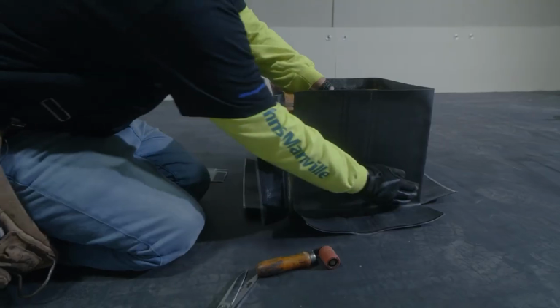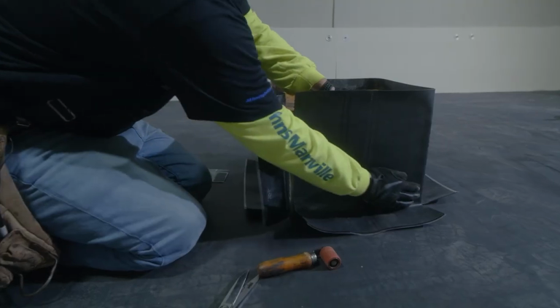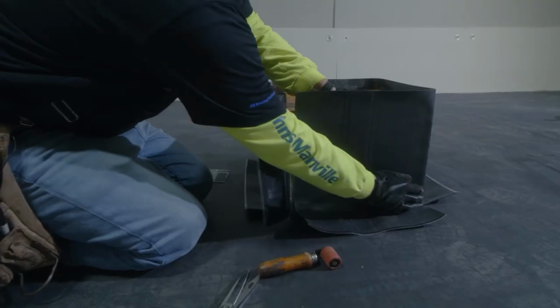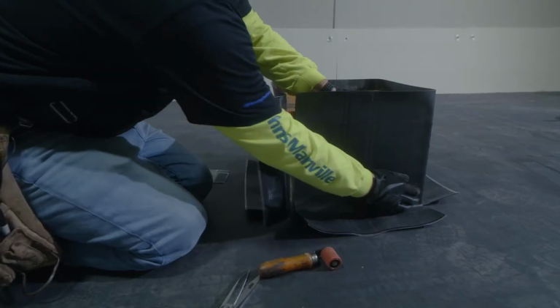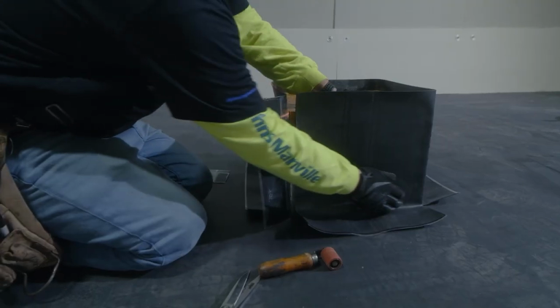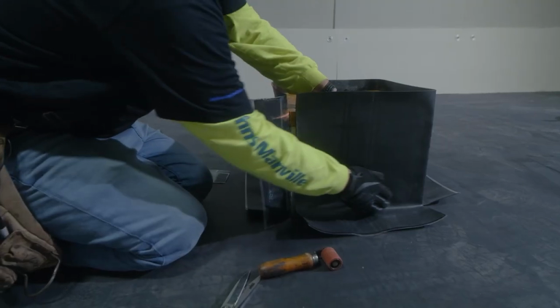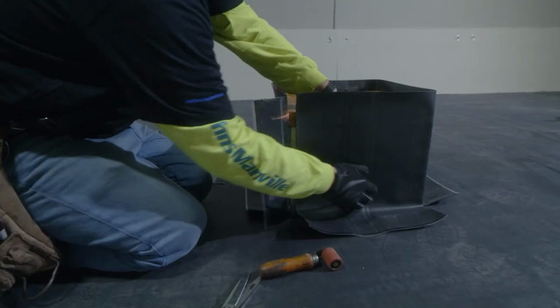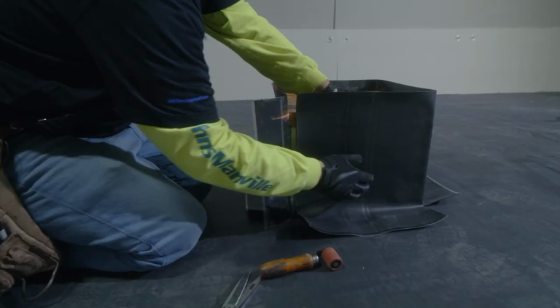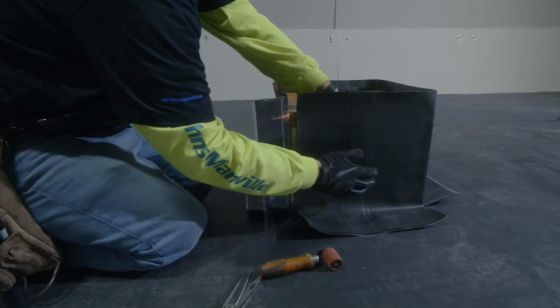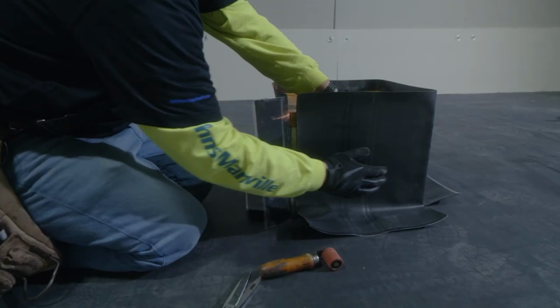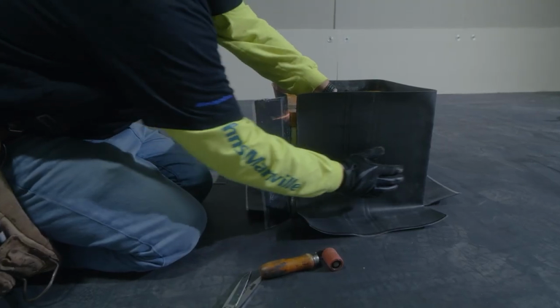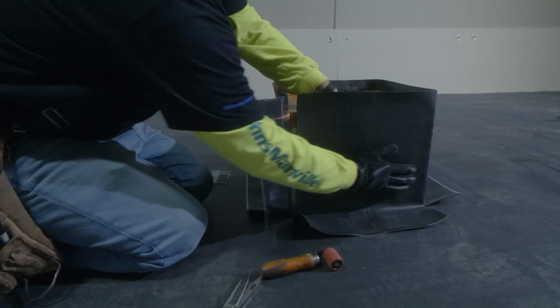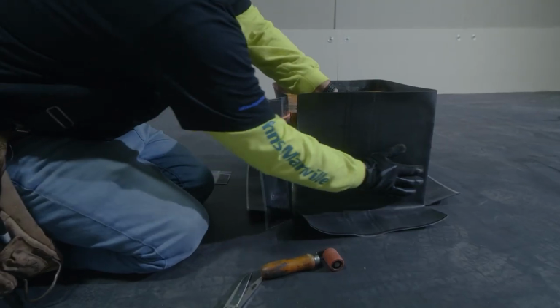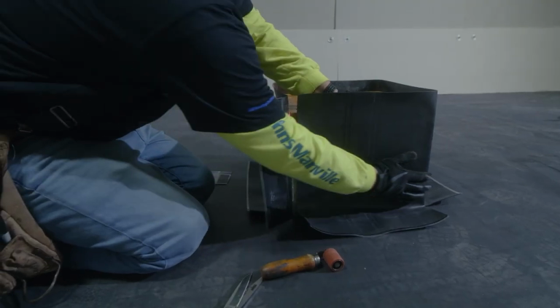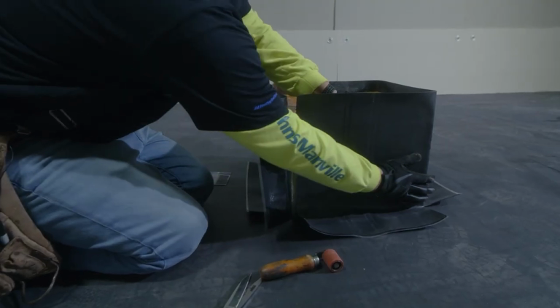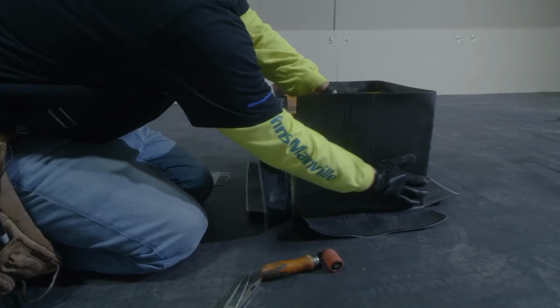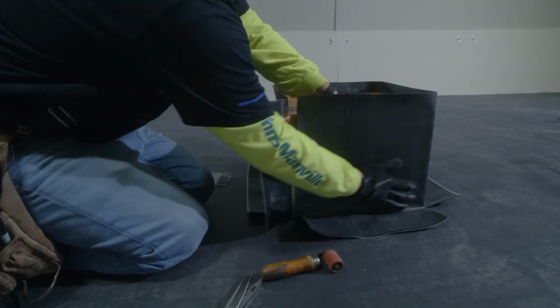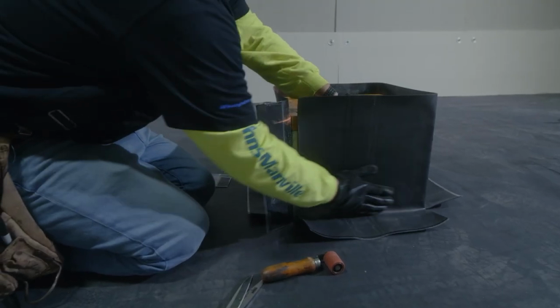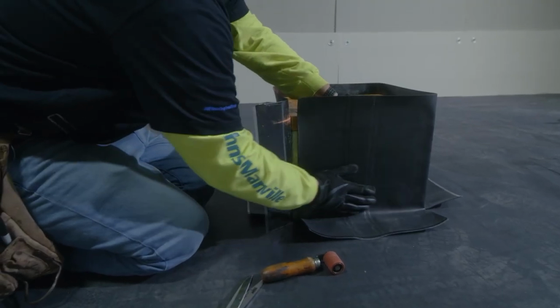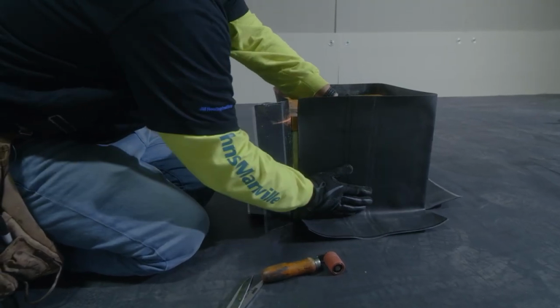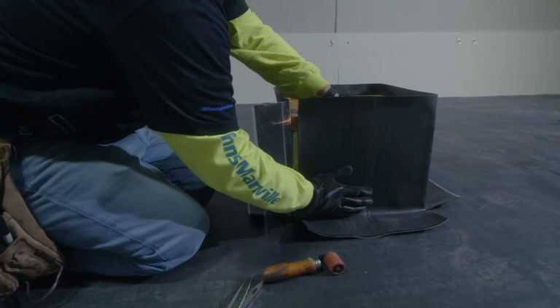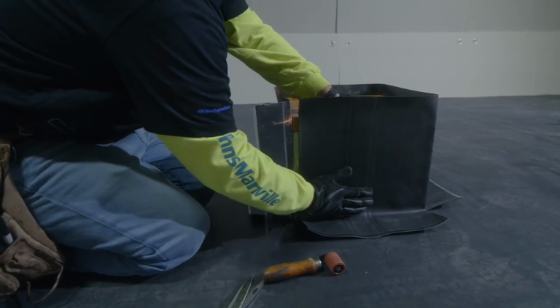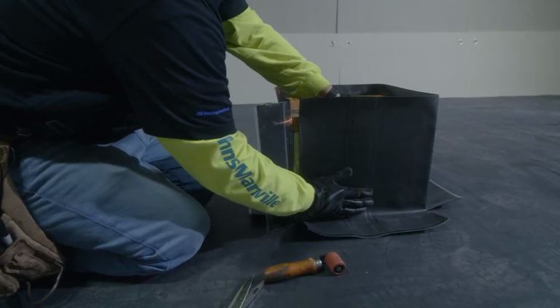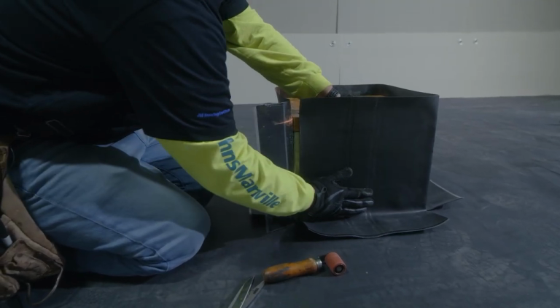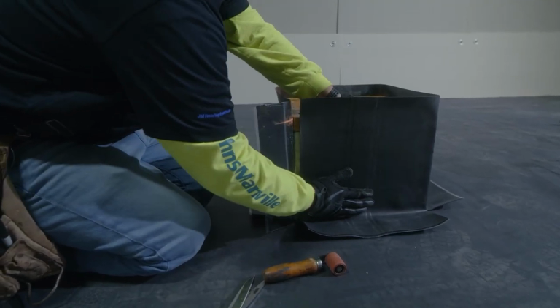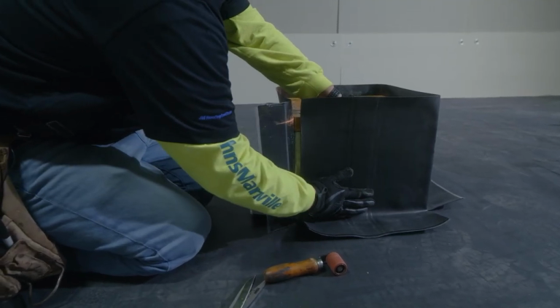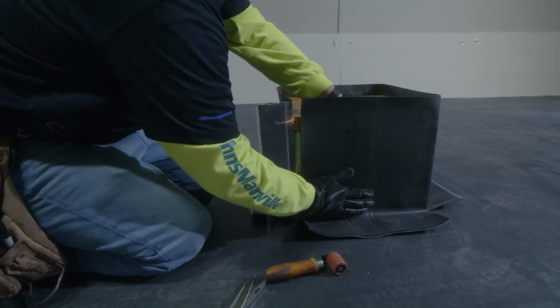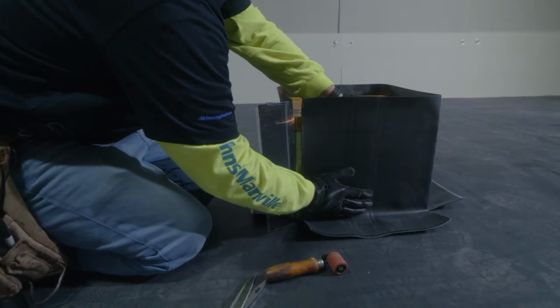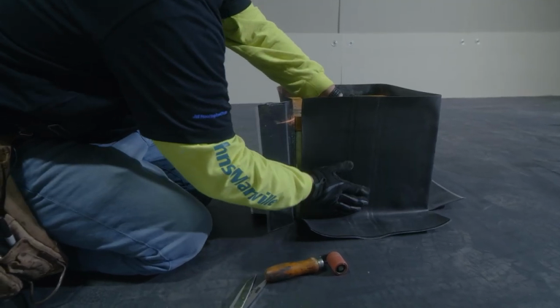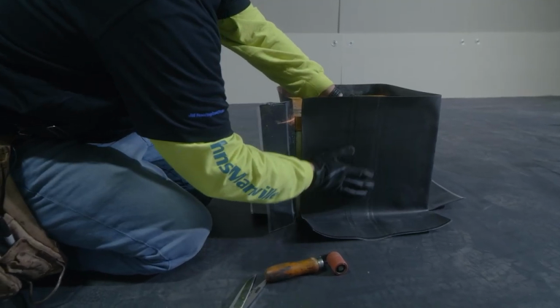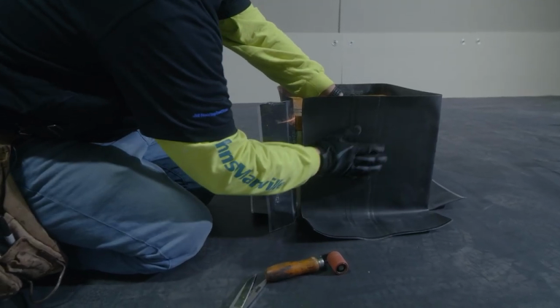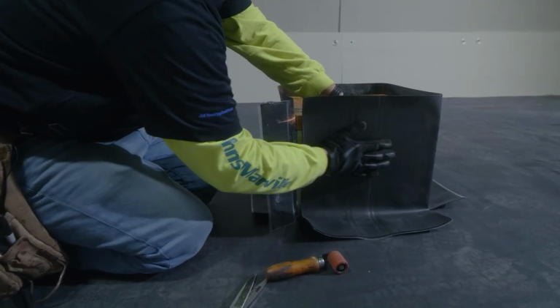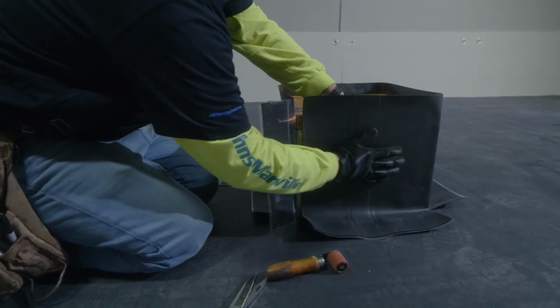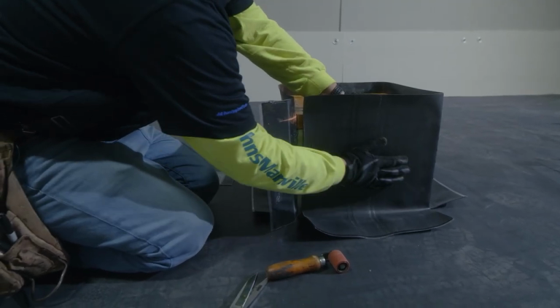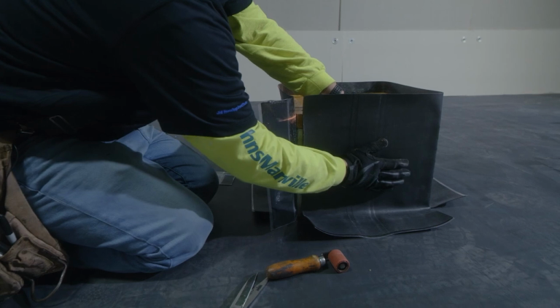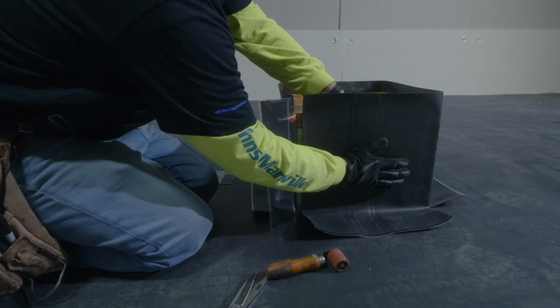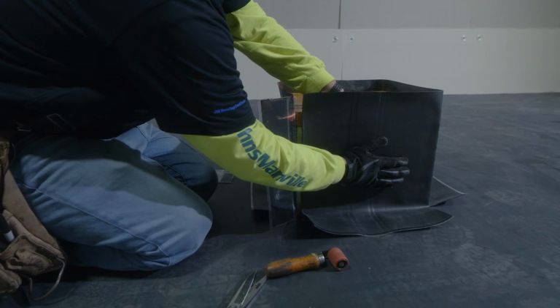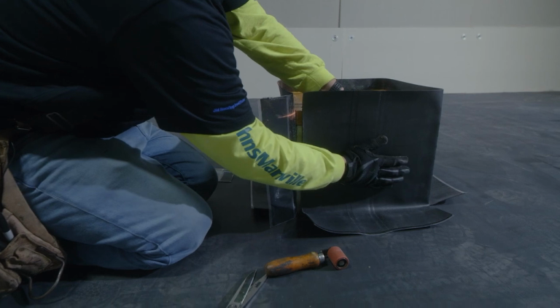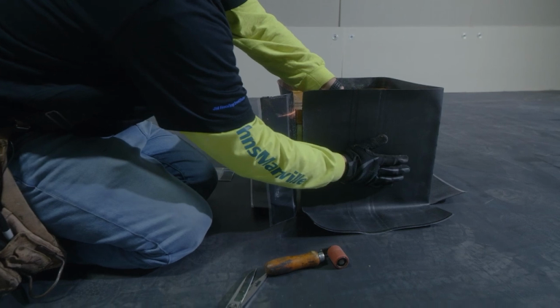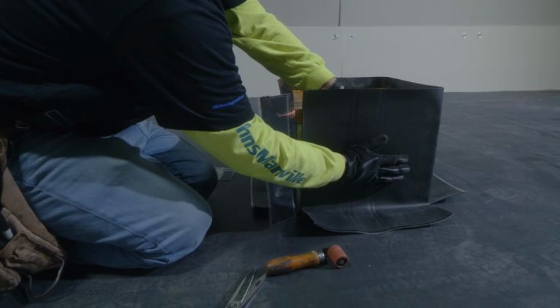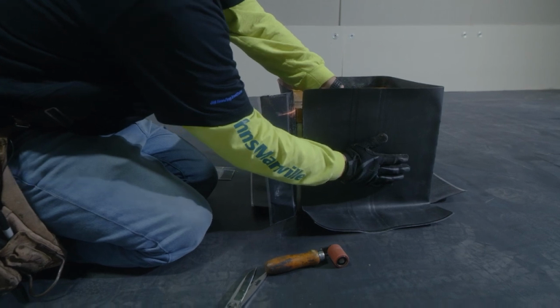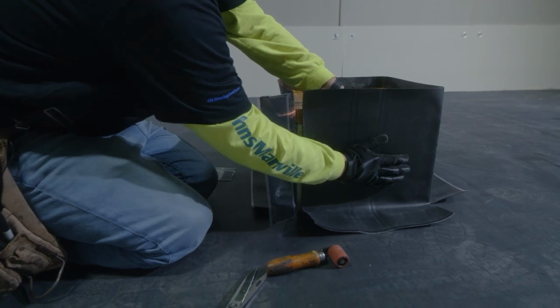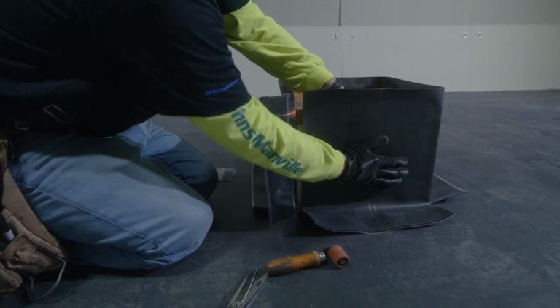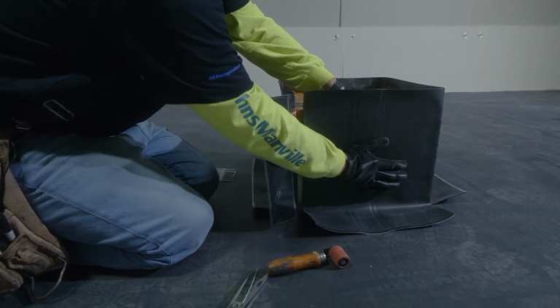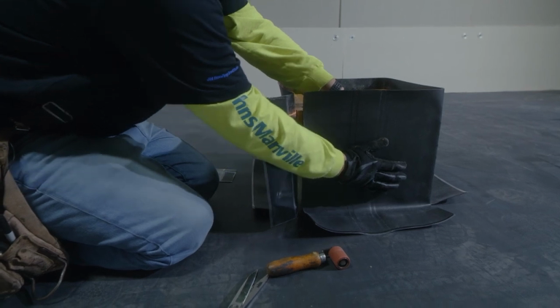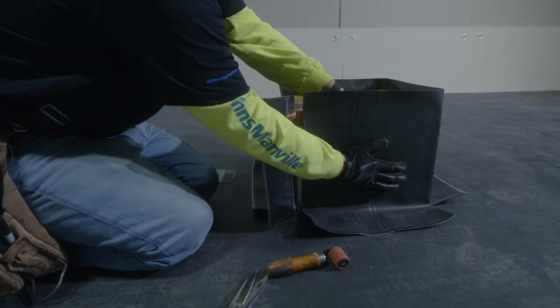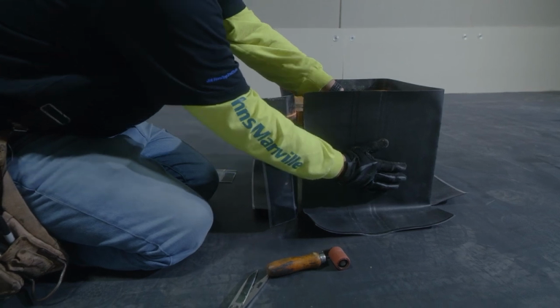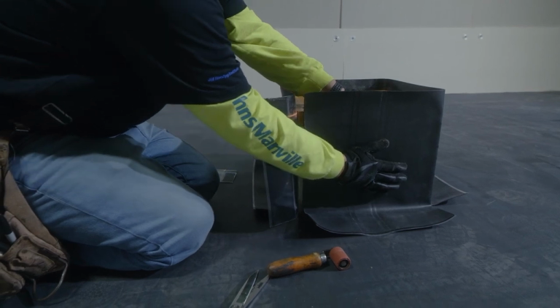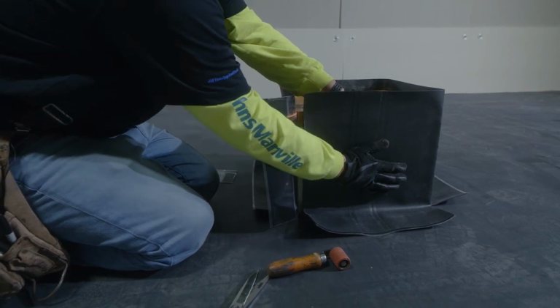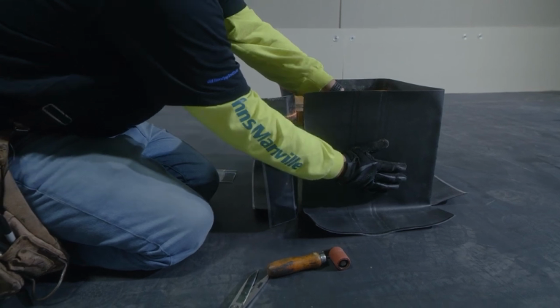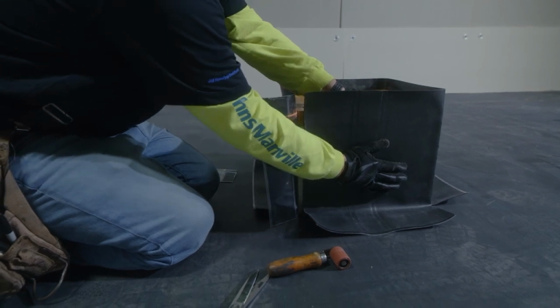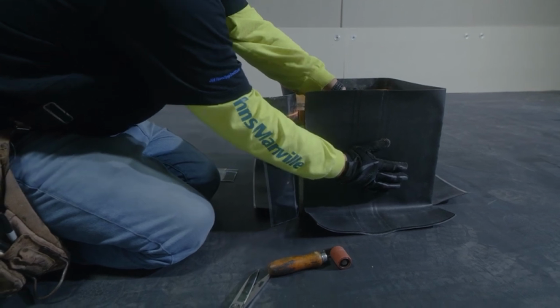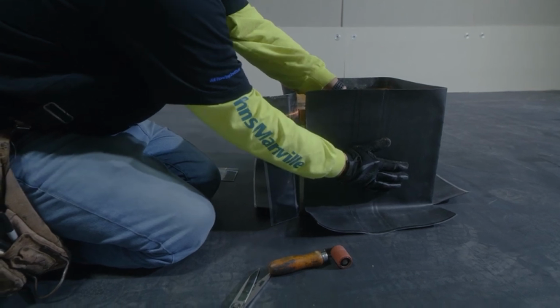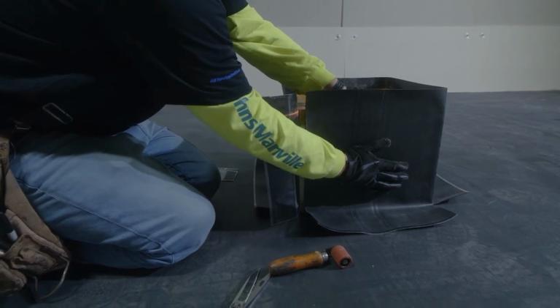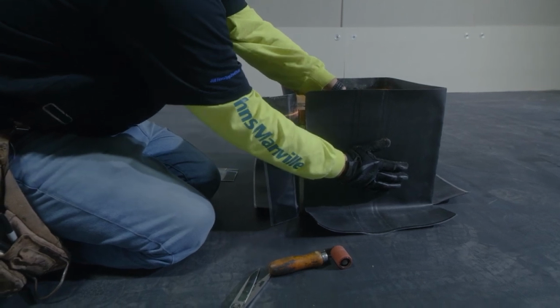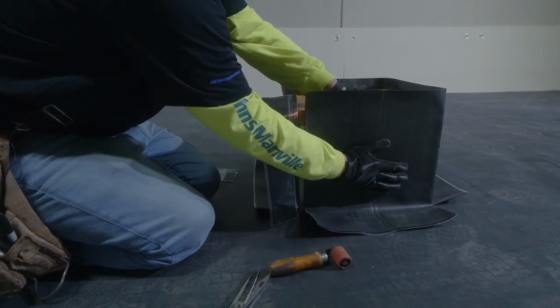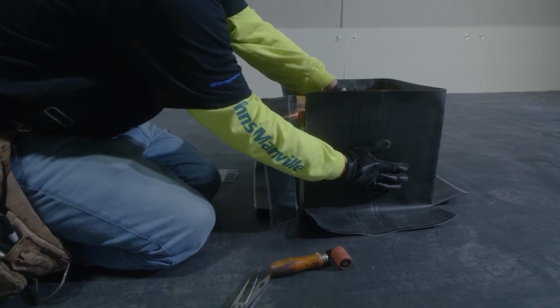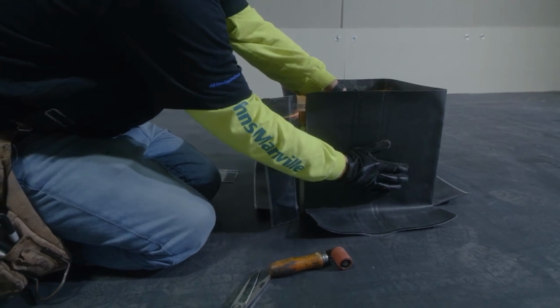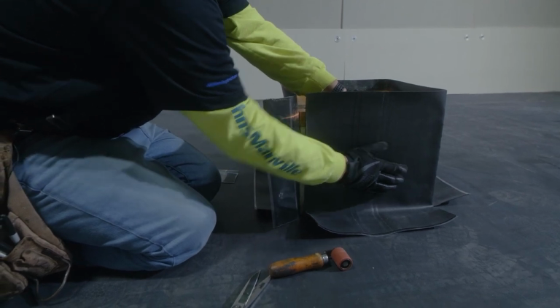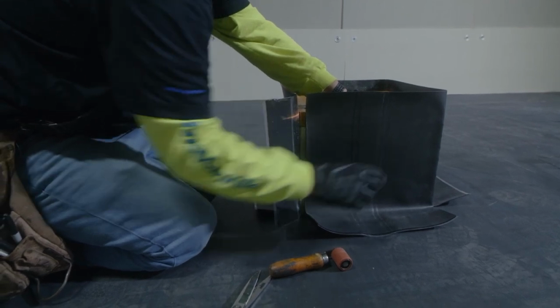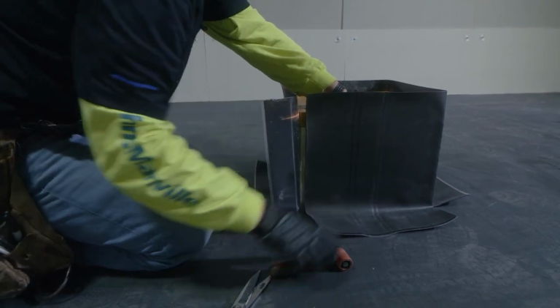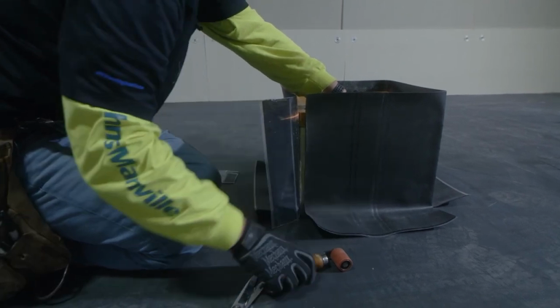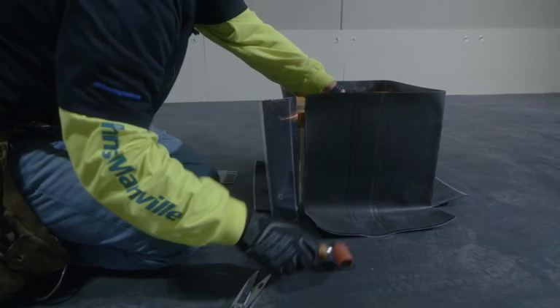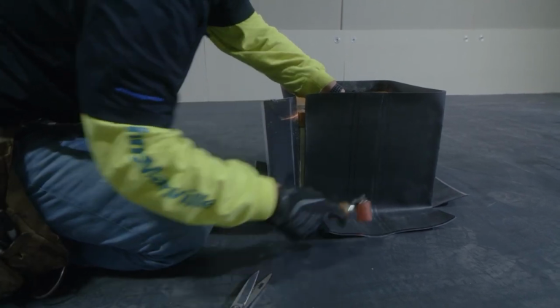The next thing that we have to do after we installed our flashing is we have to roll the membrane into the adhesive to ensure that we have a good bond.